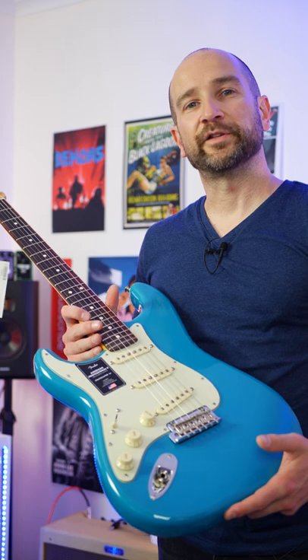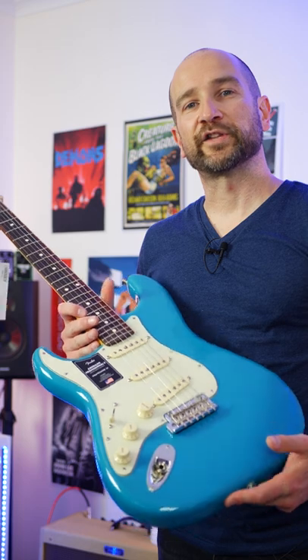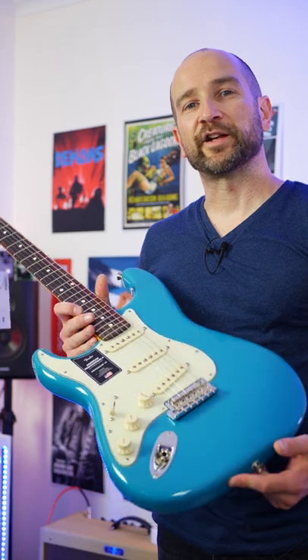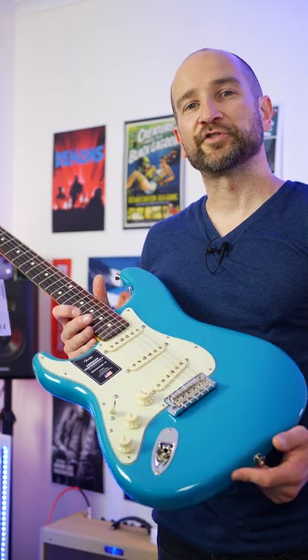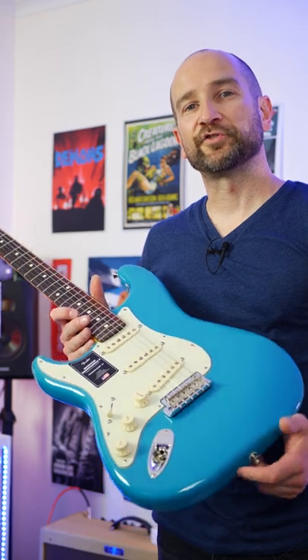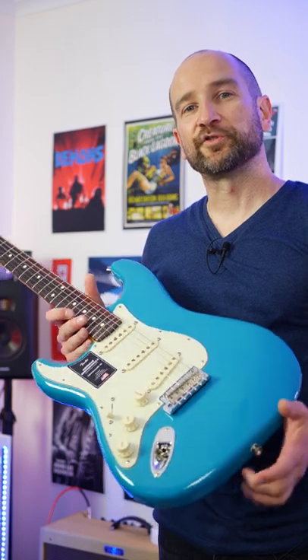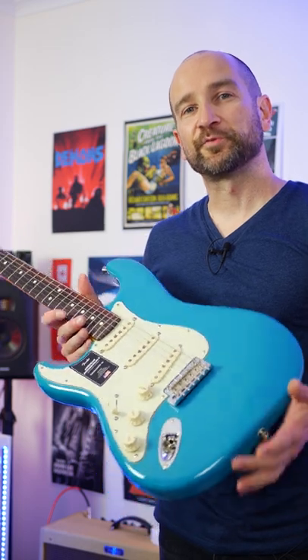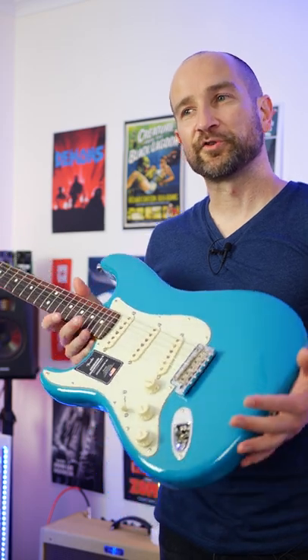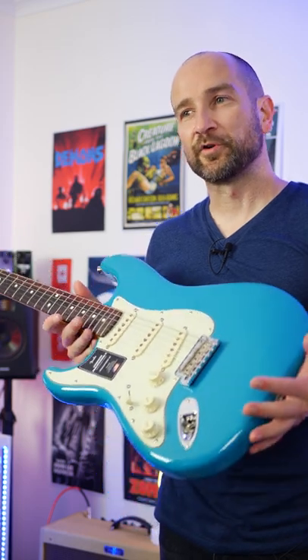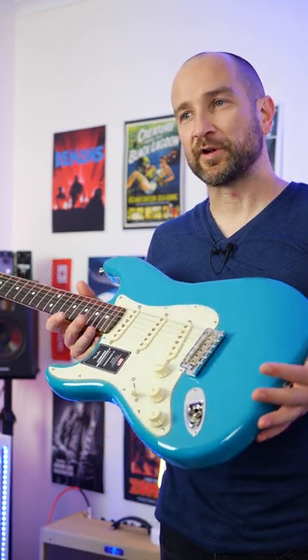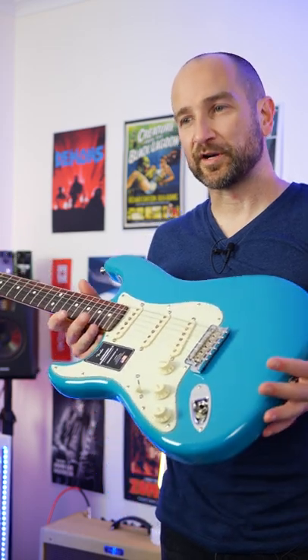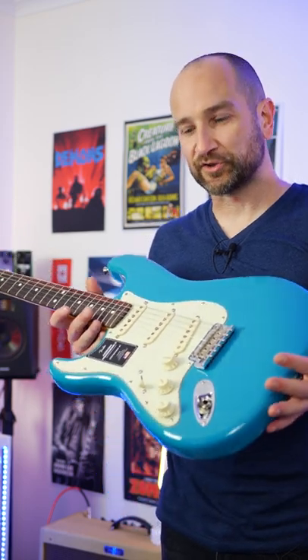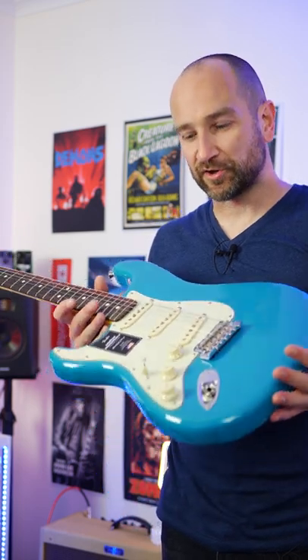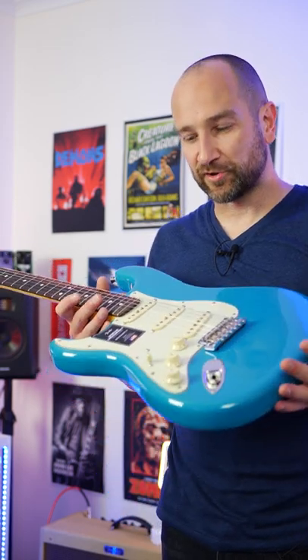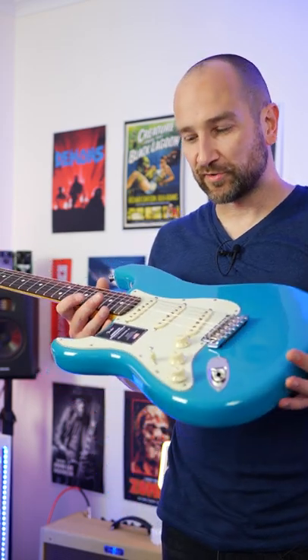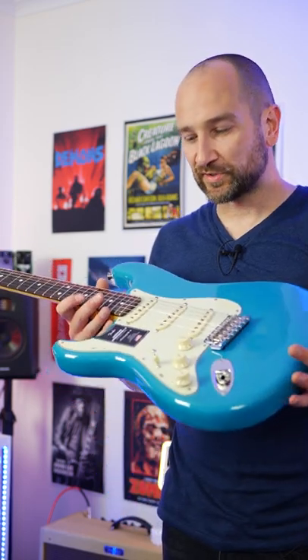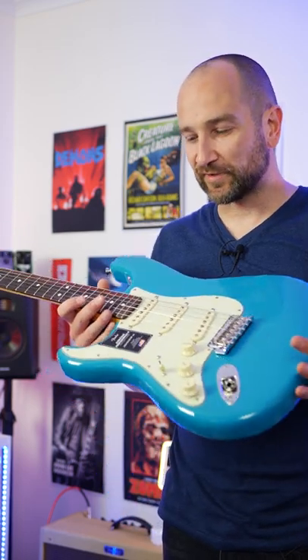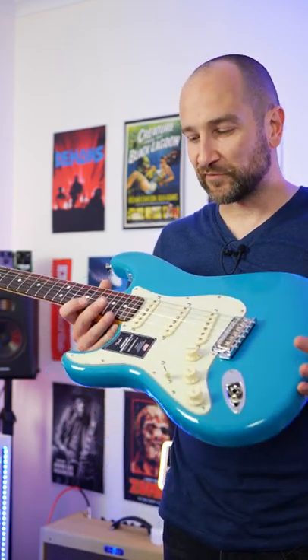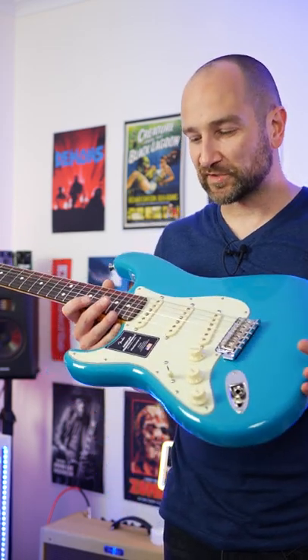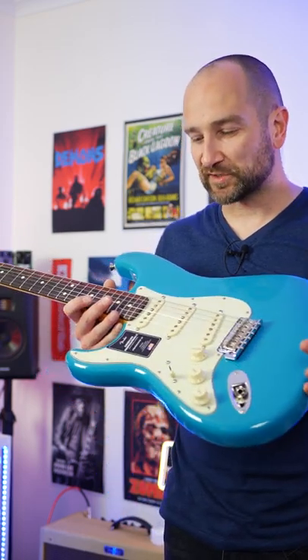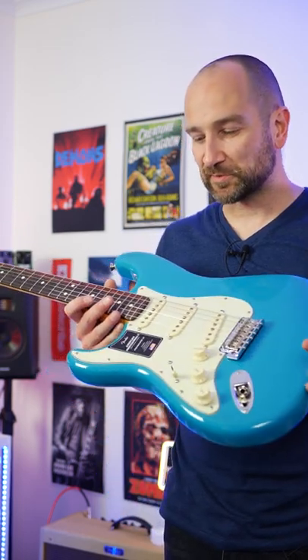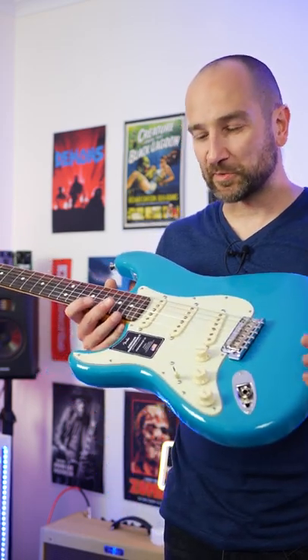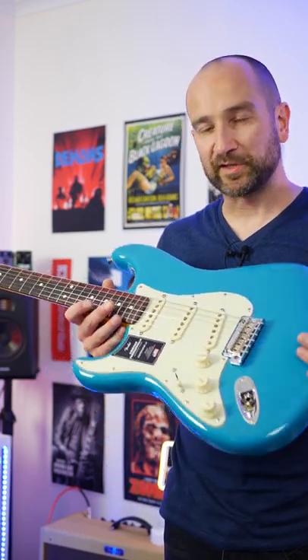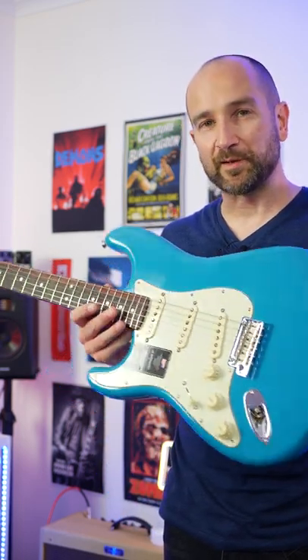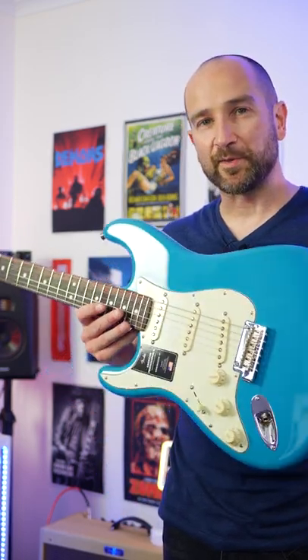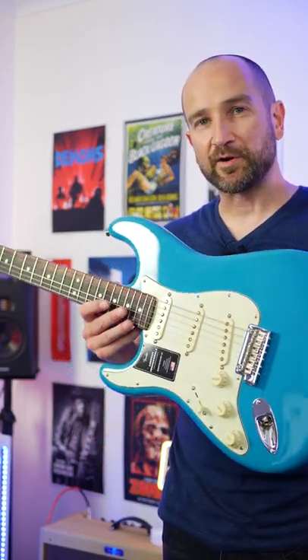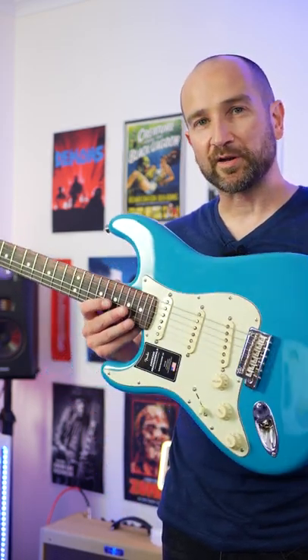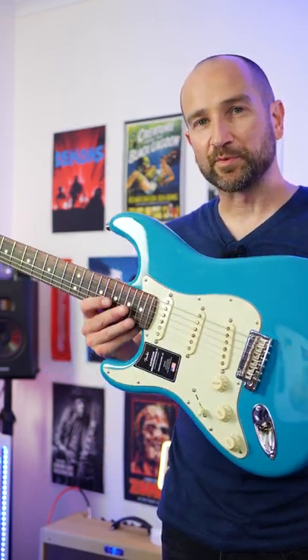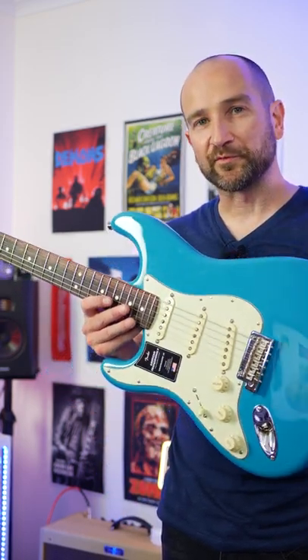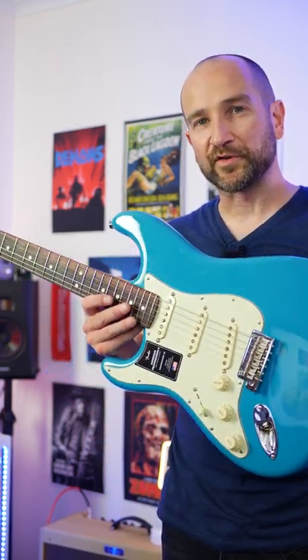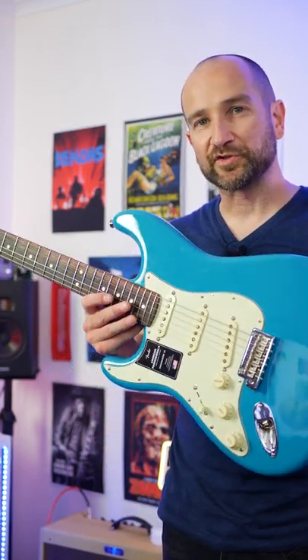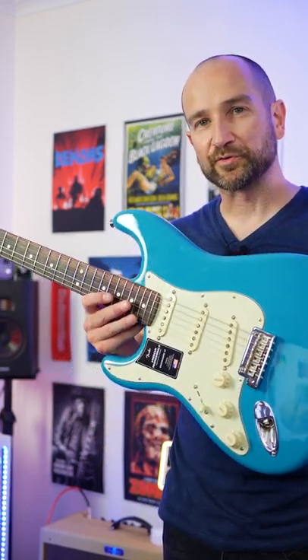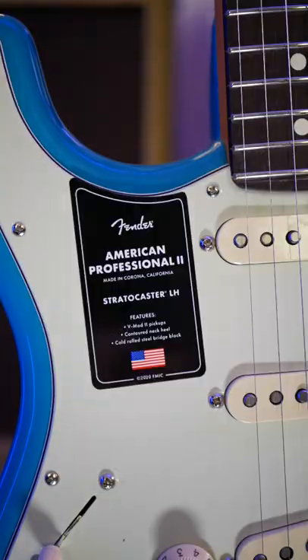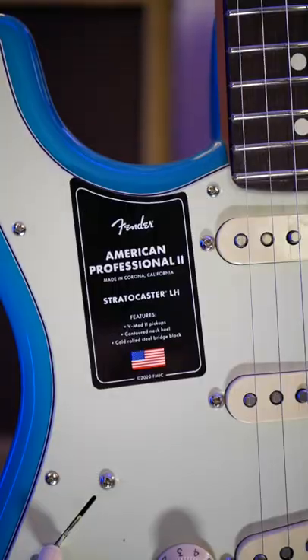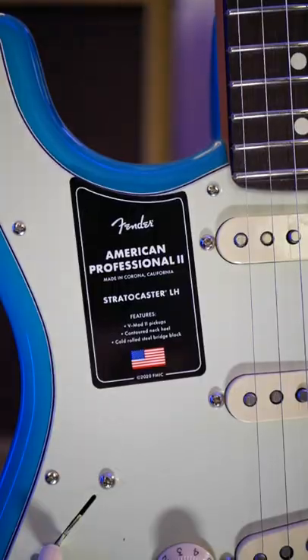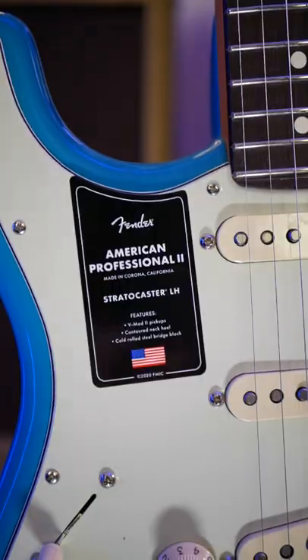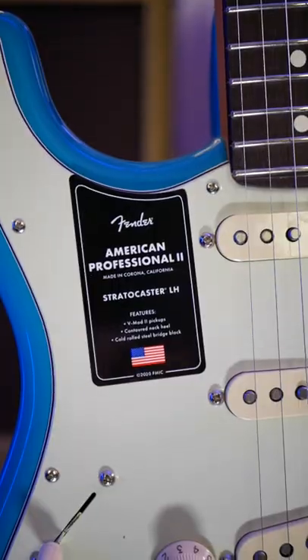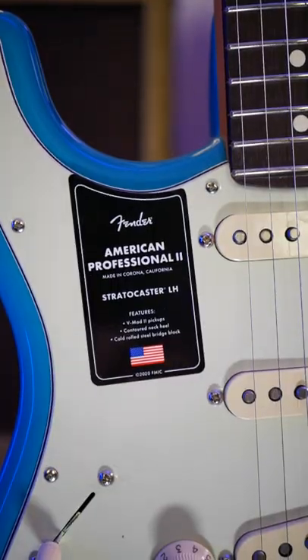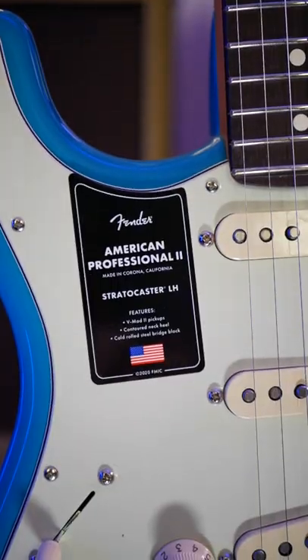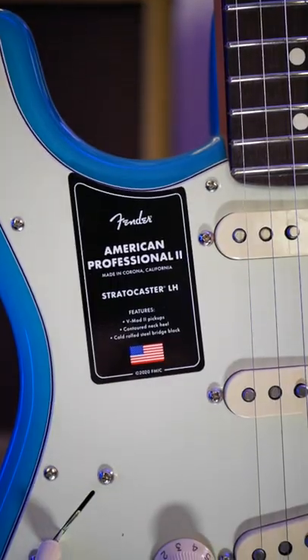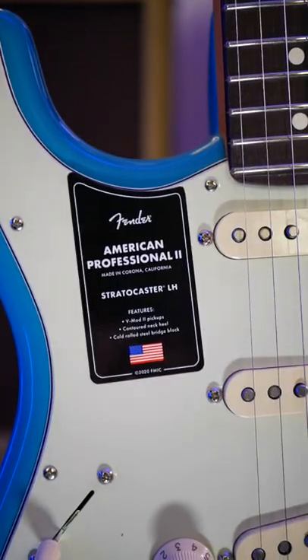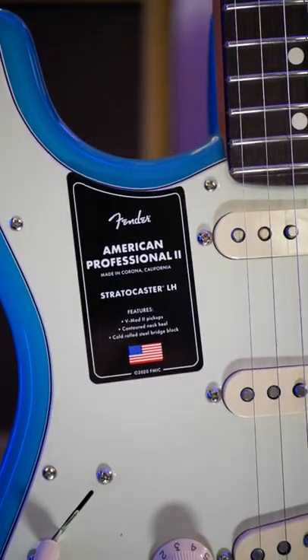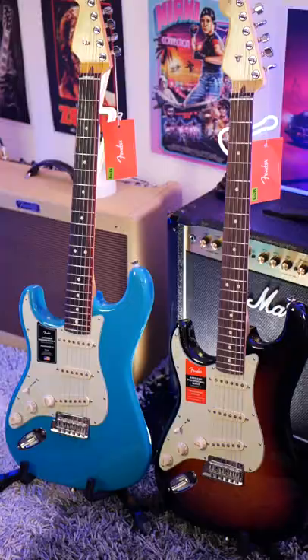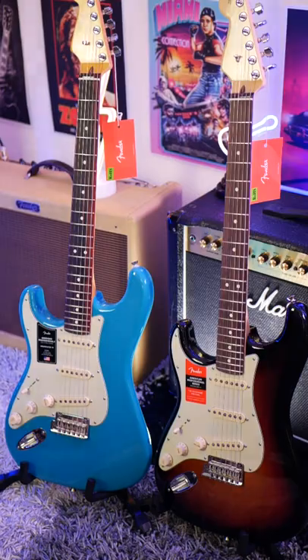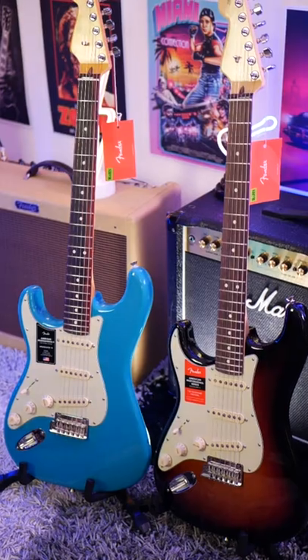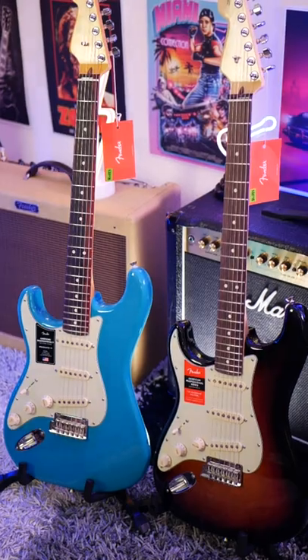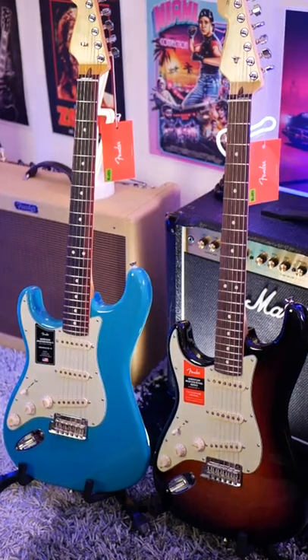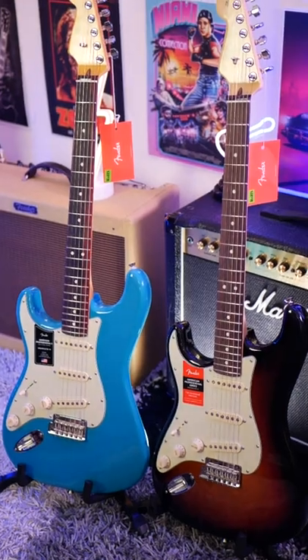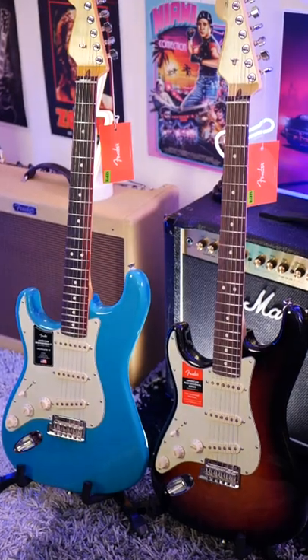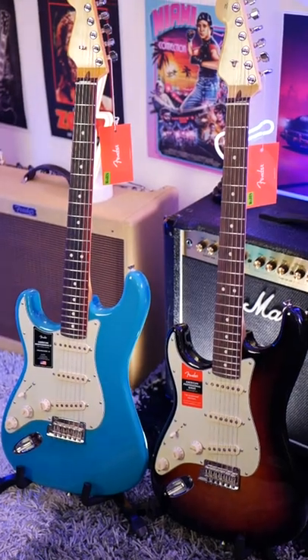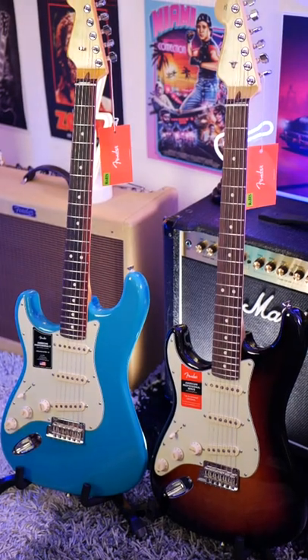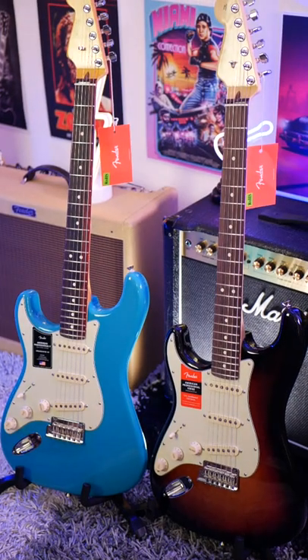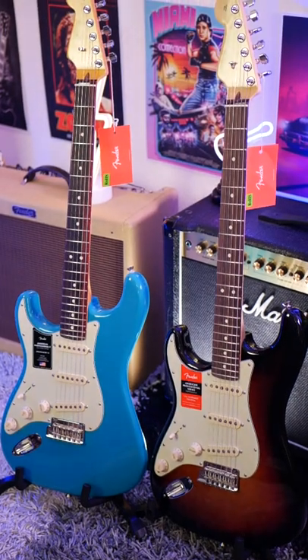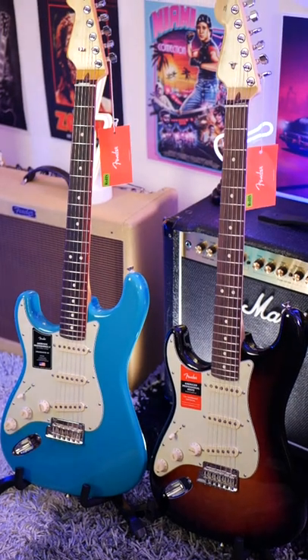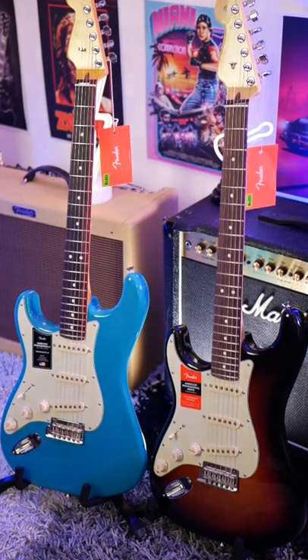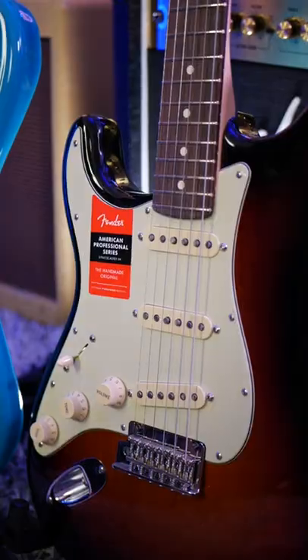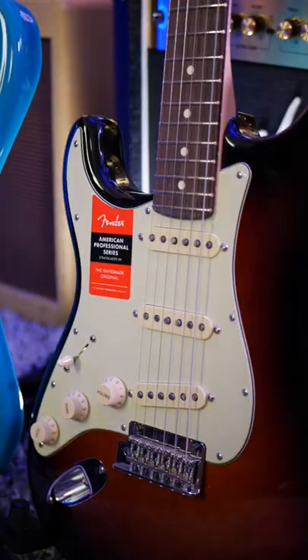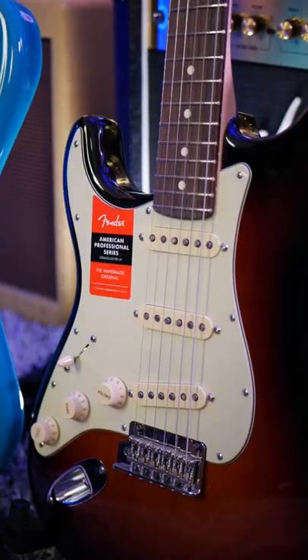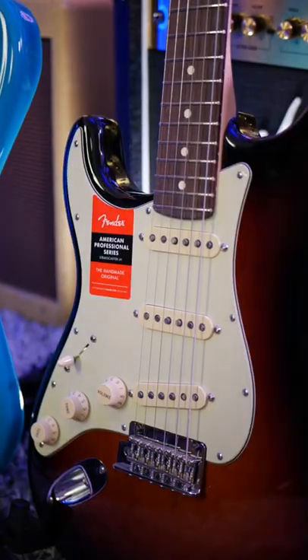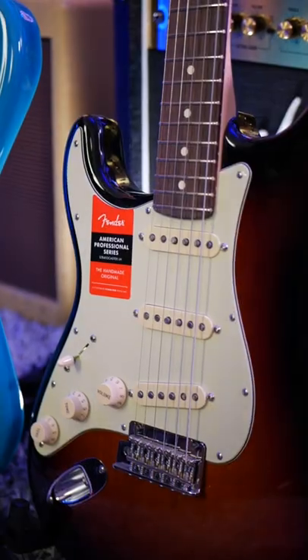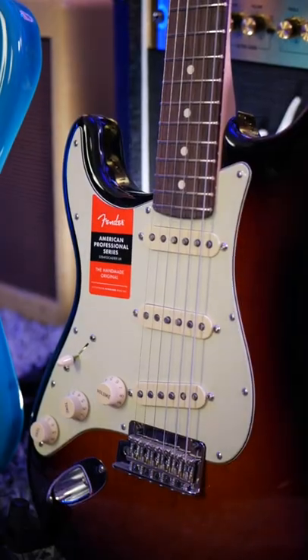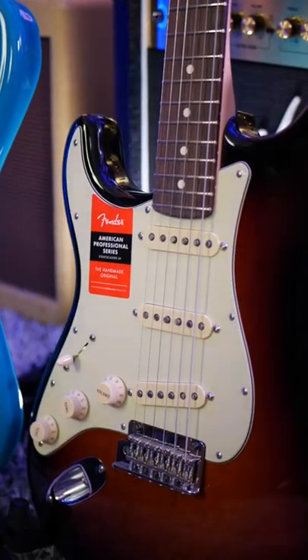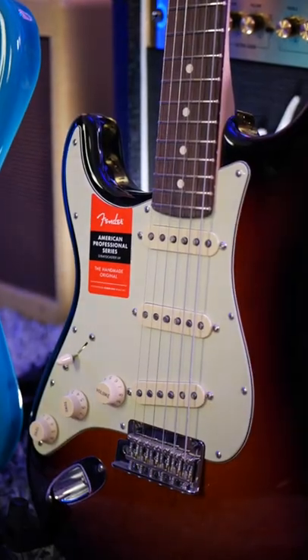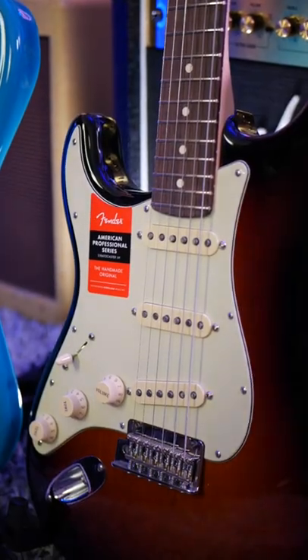In today's YouTube short, I'm going to show you the differences between the American Professional 2 Stratocaster and the American Professional 1, which was the prior version.